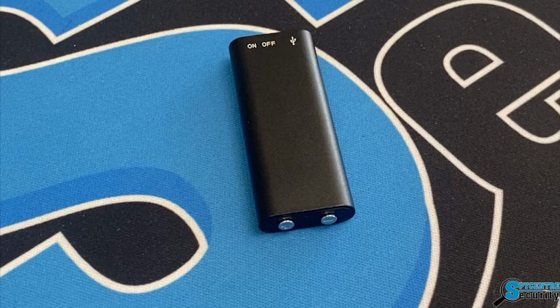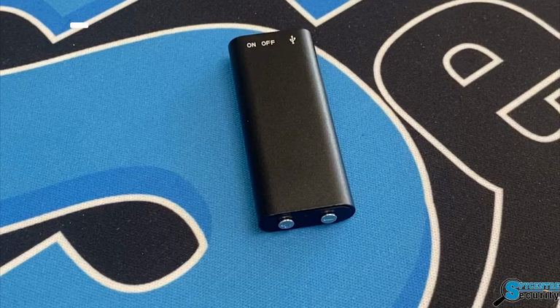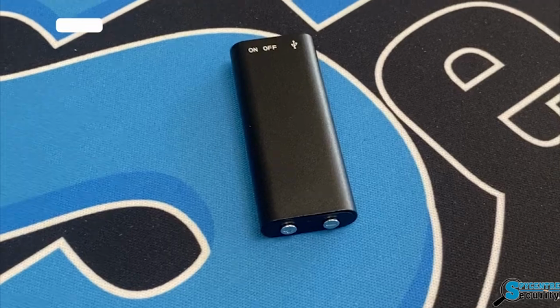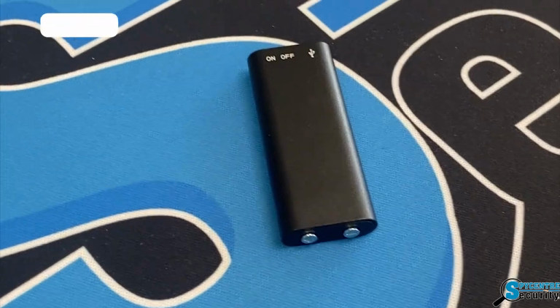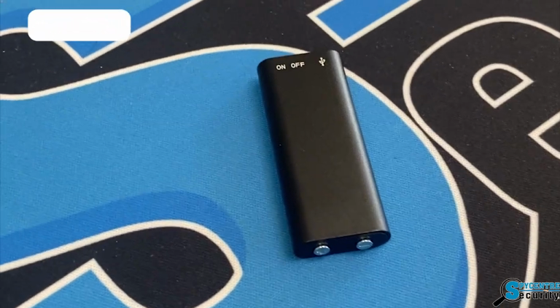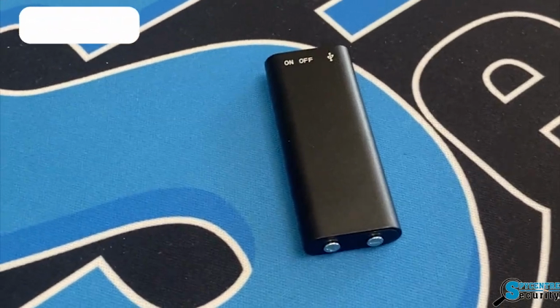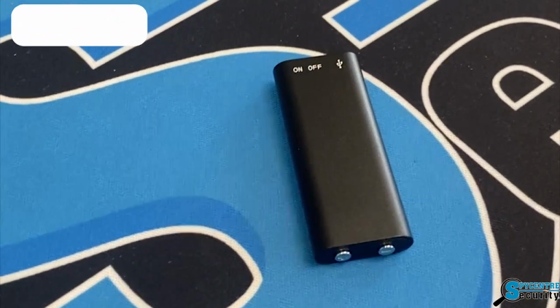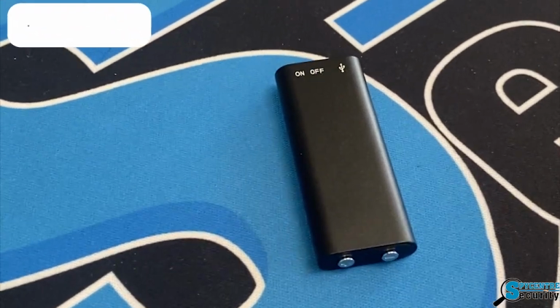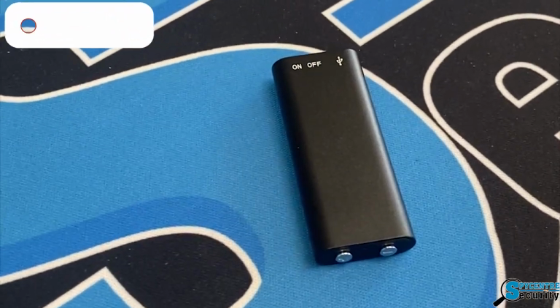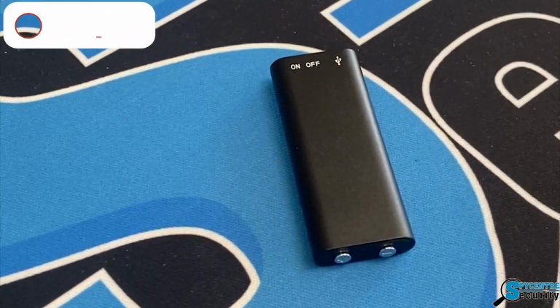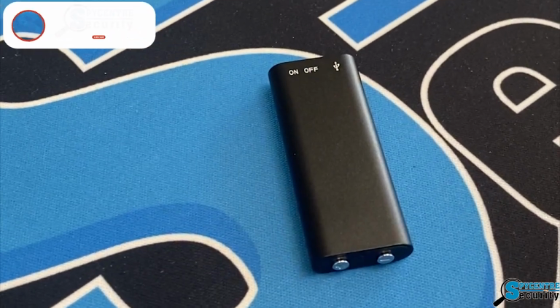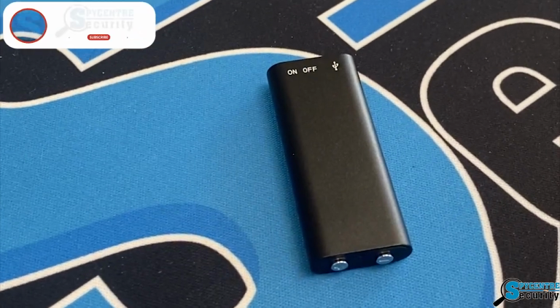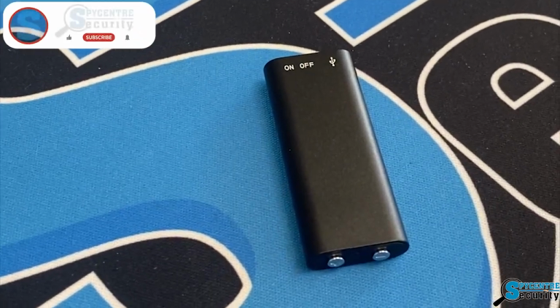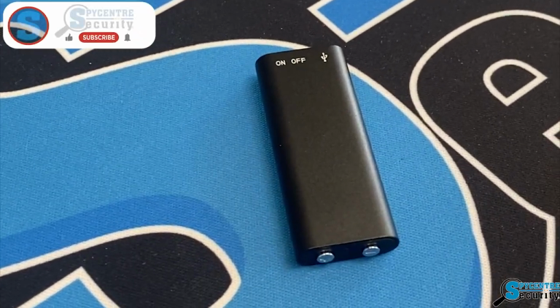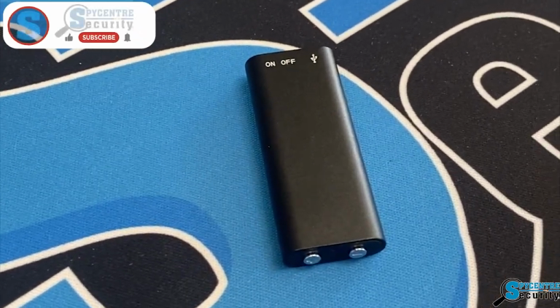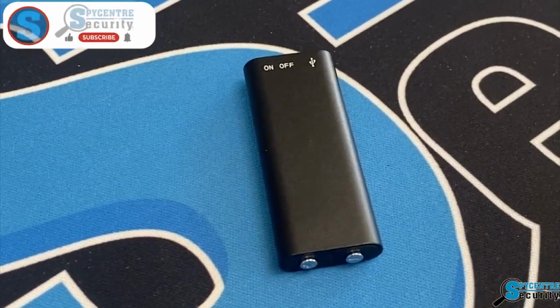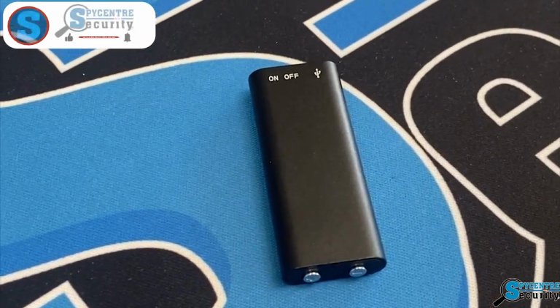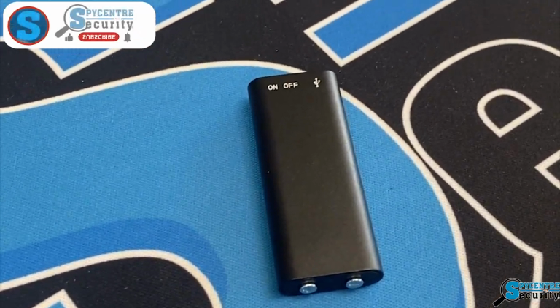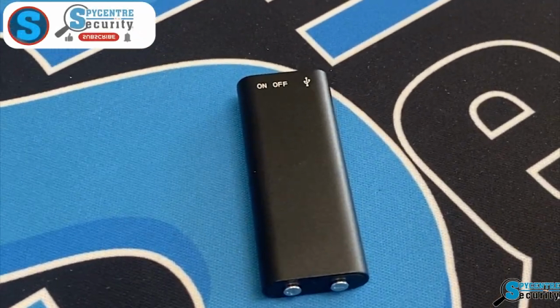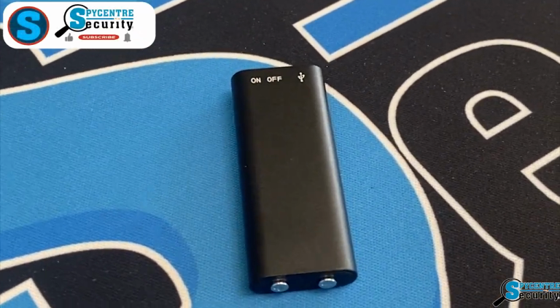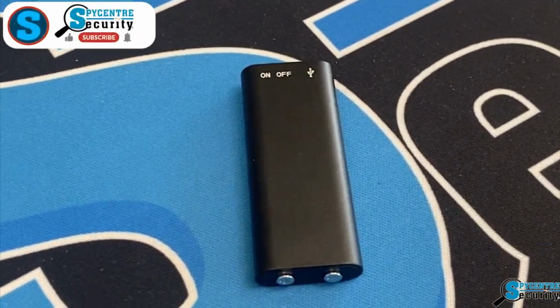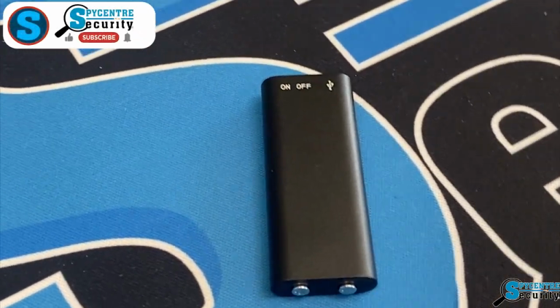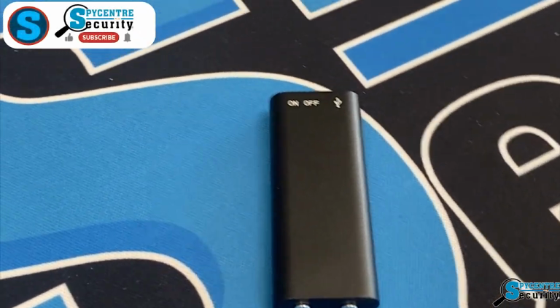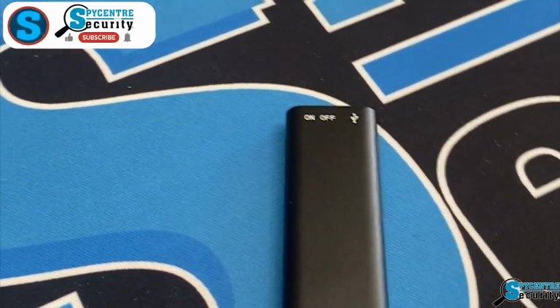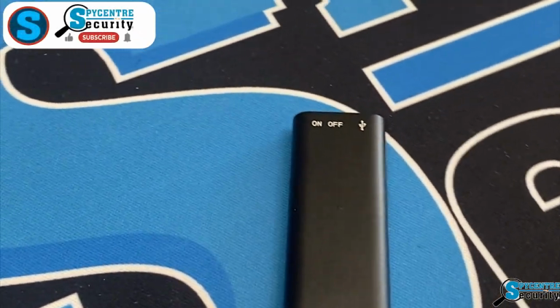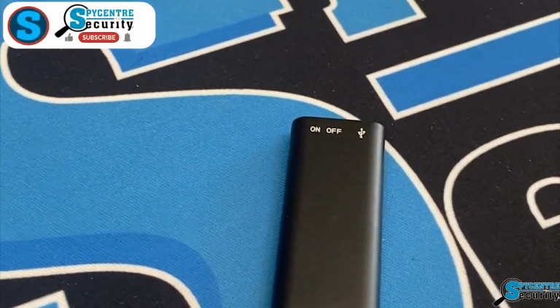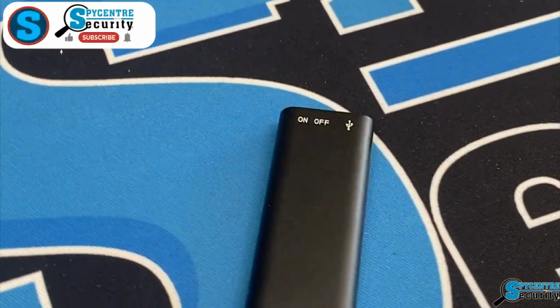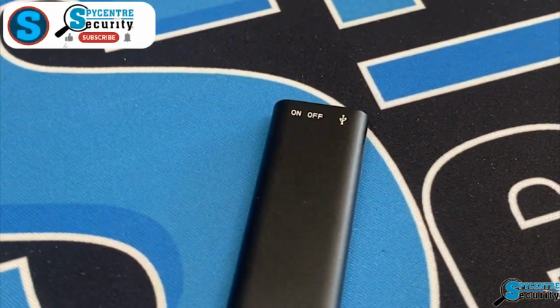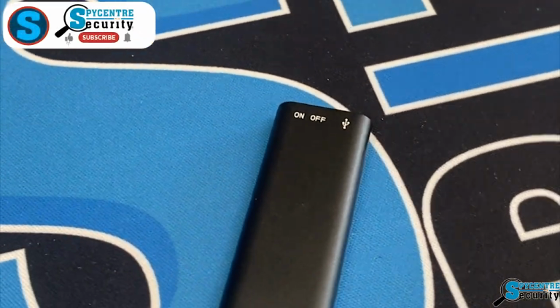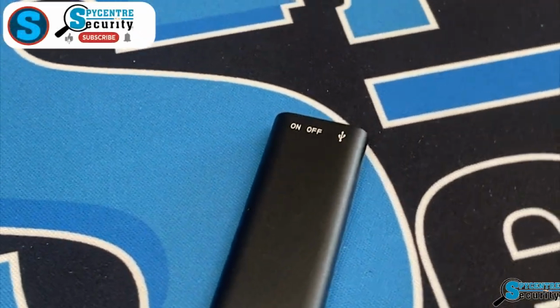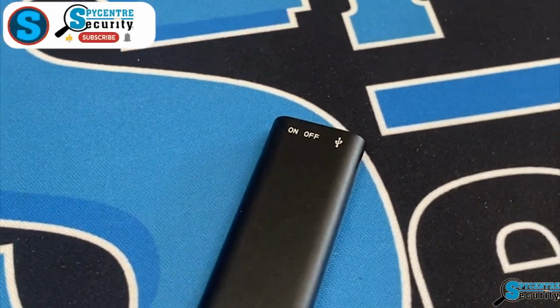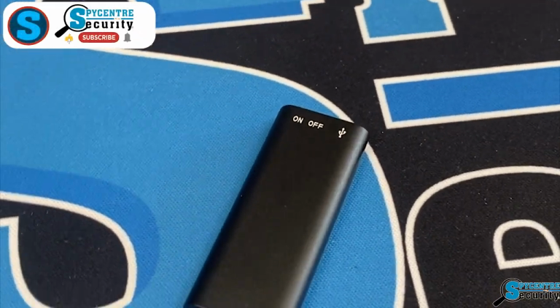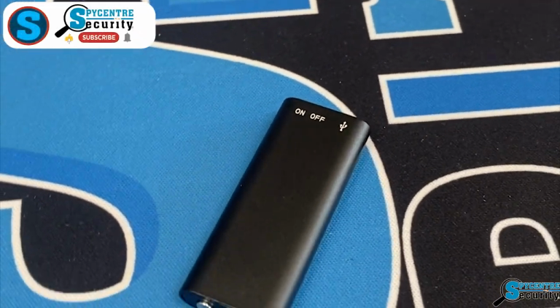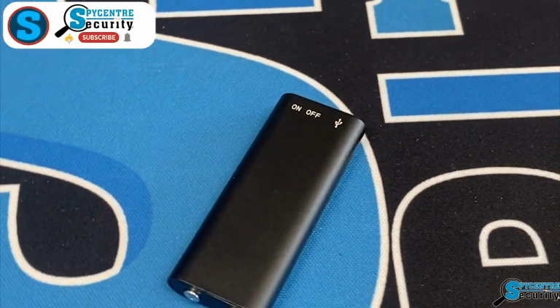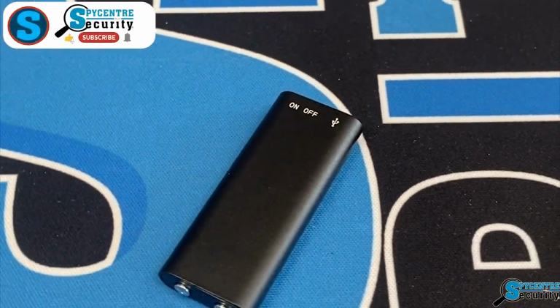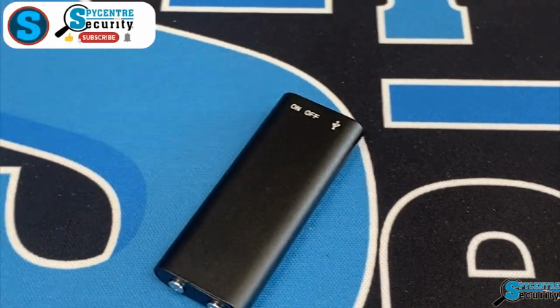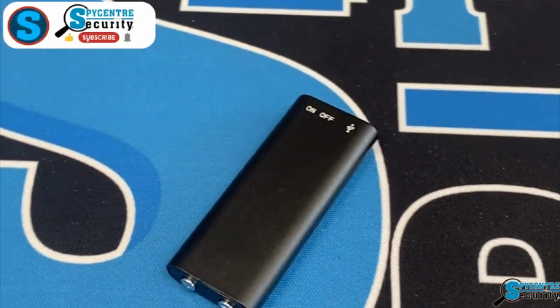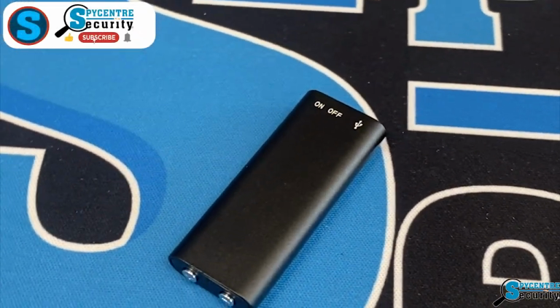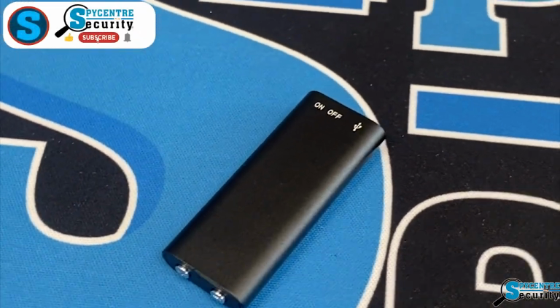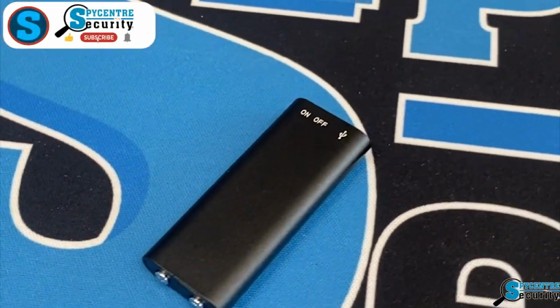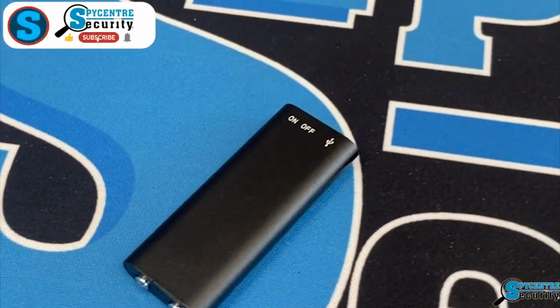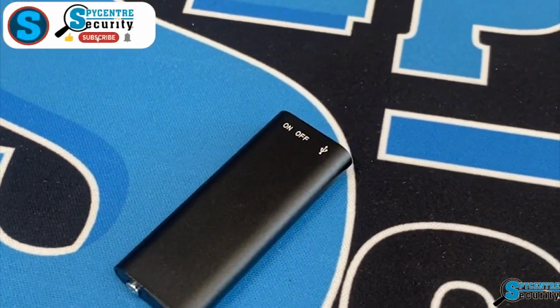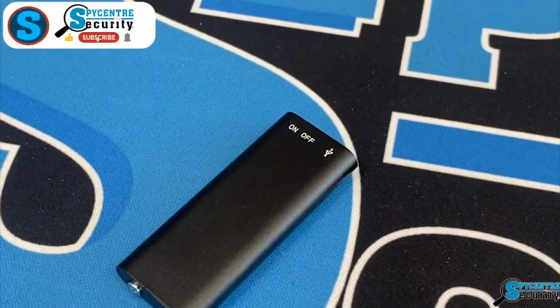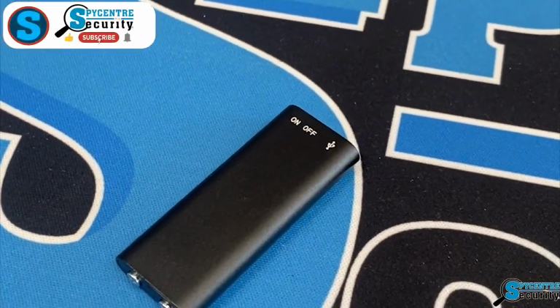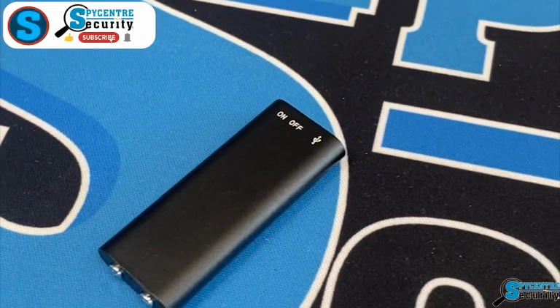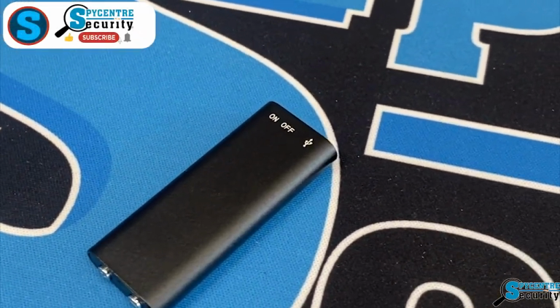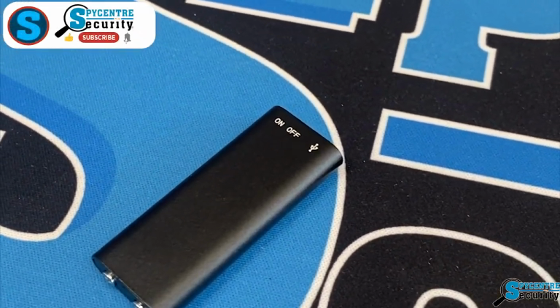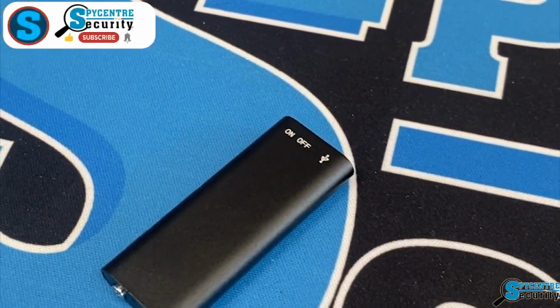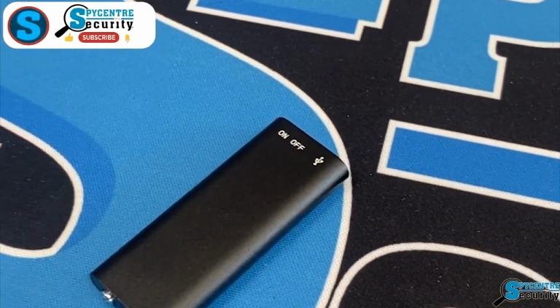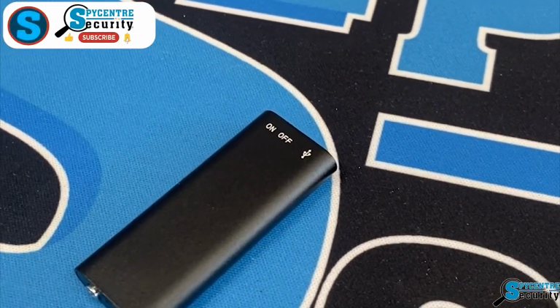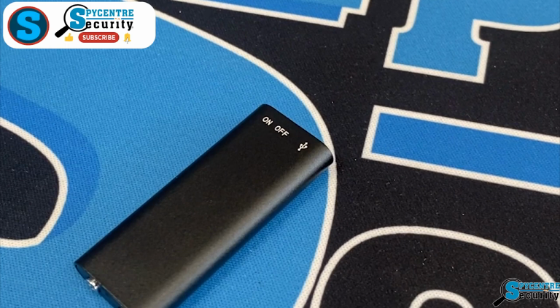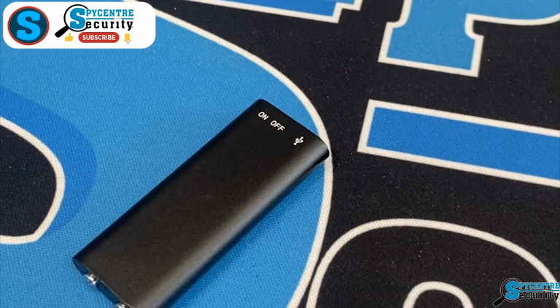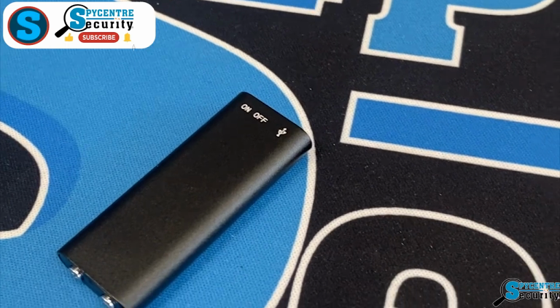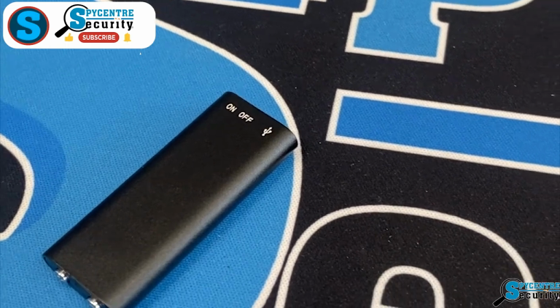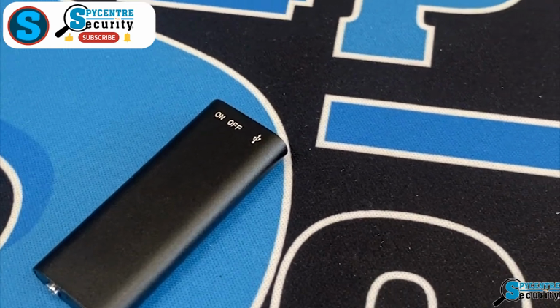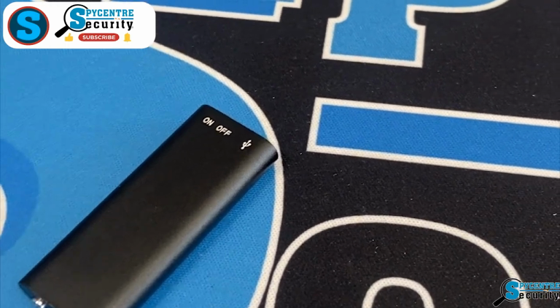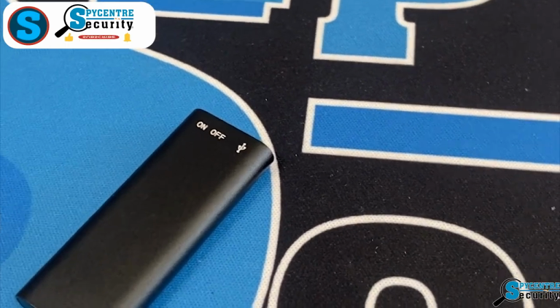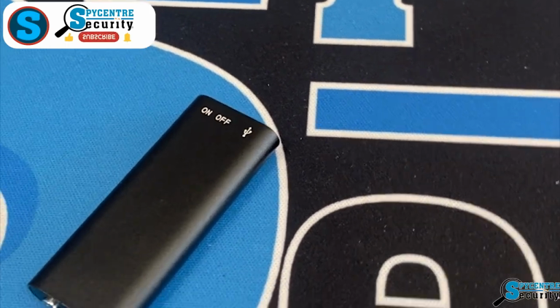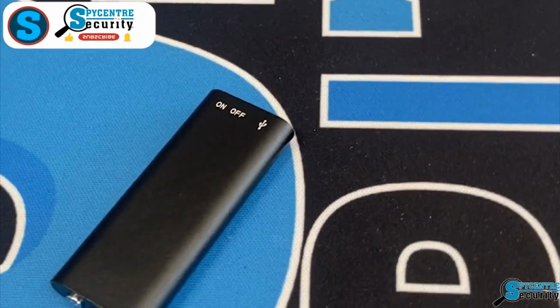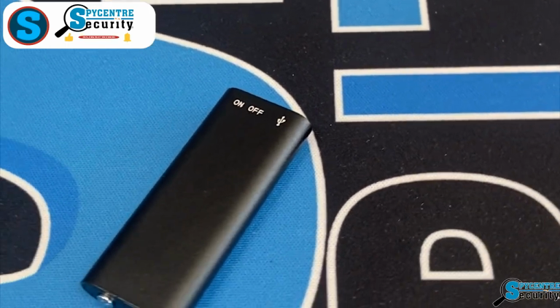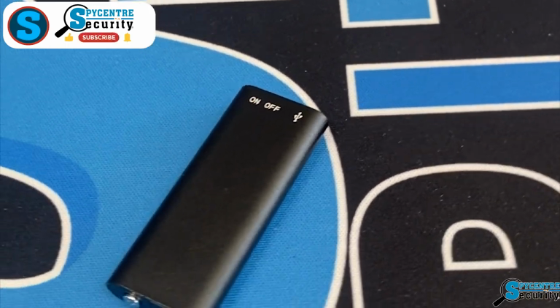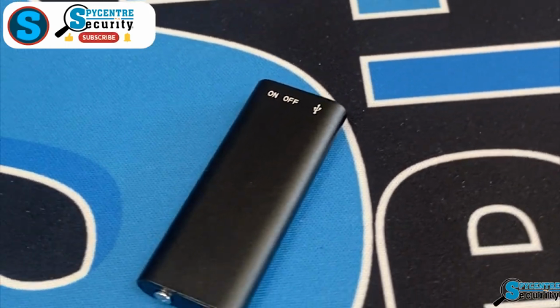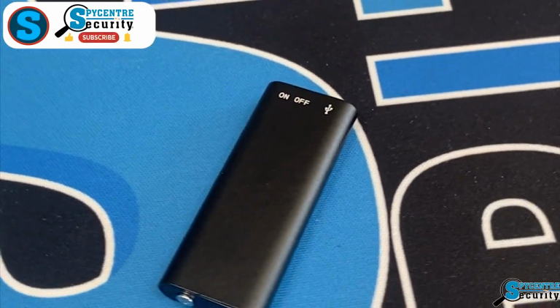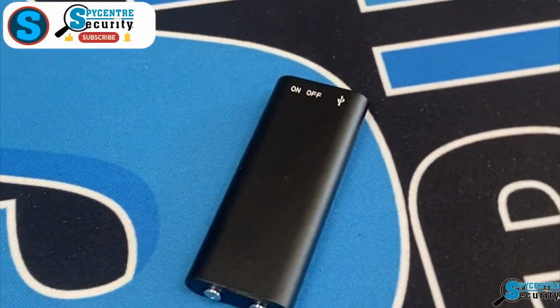Hello everyone! I'm here today to talk to you about the world's smallest micro voice recorder. Appropriately named, this is the world's smallest.